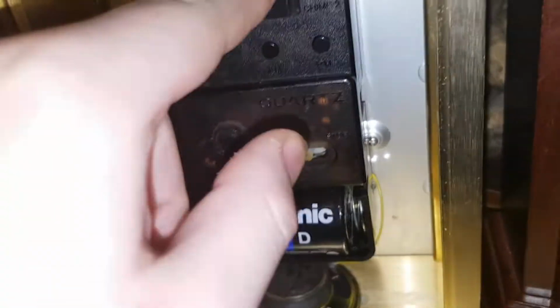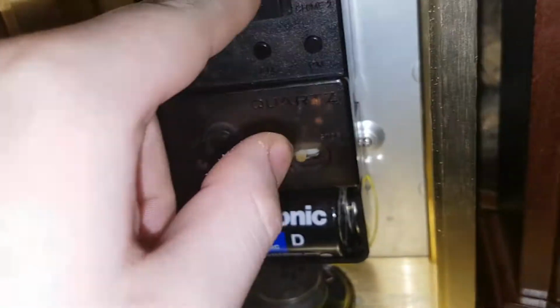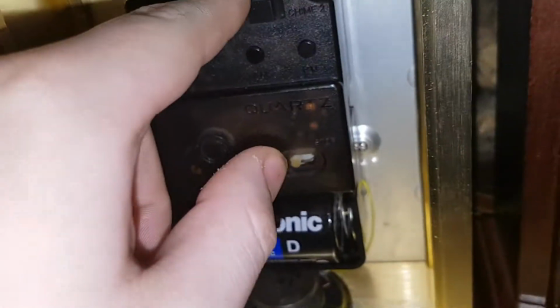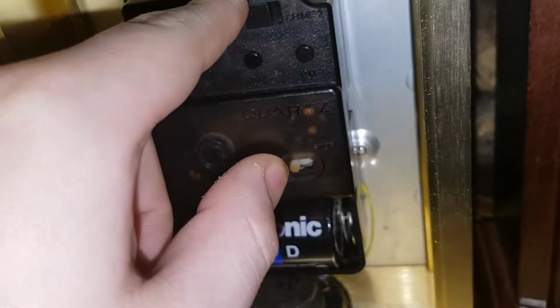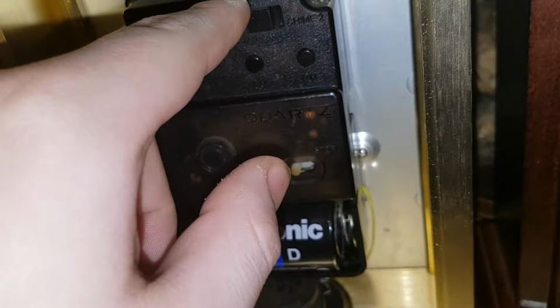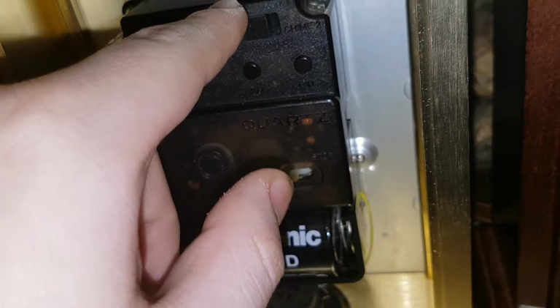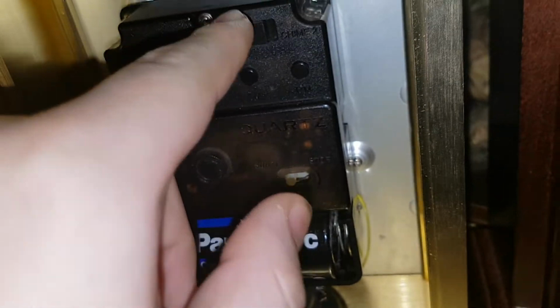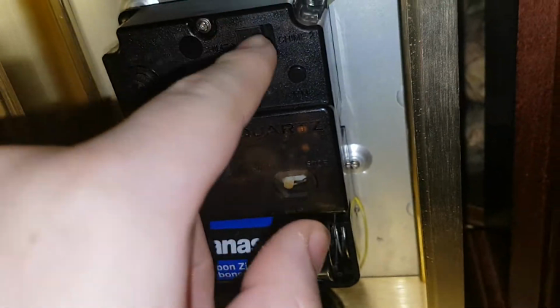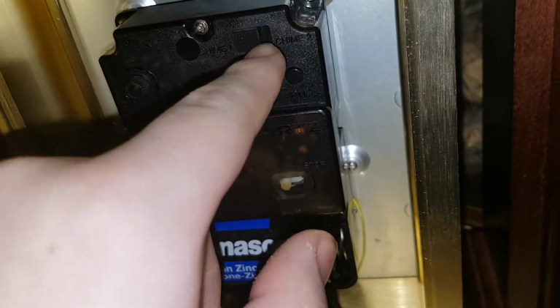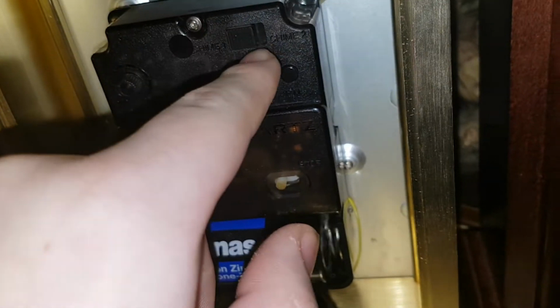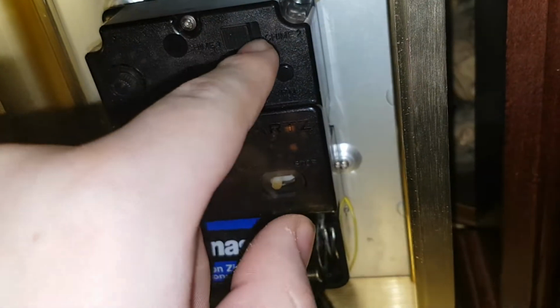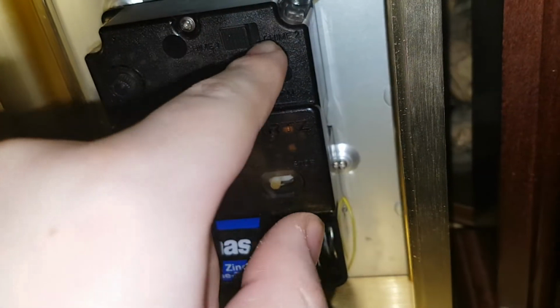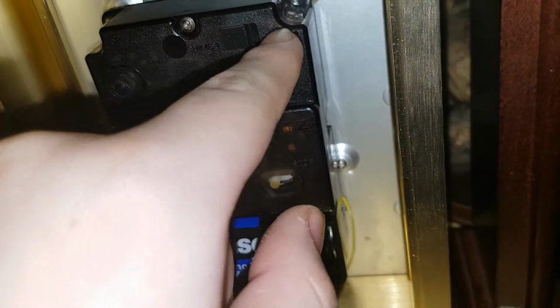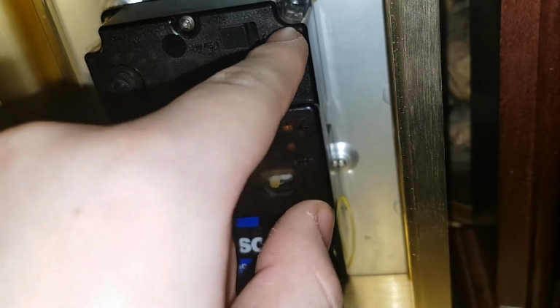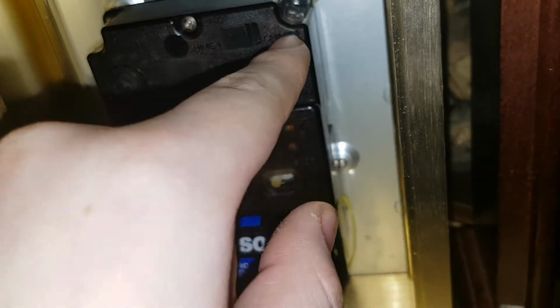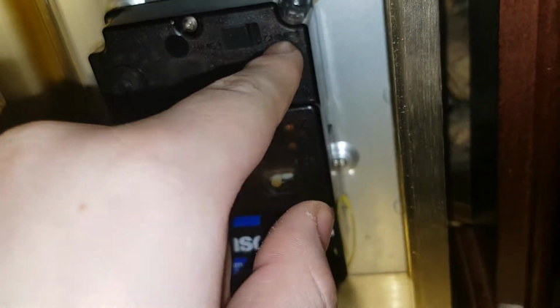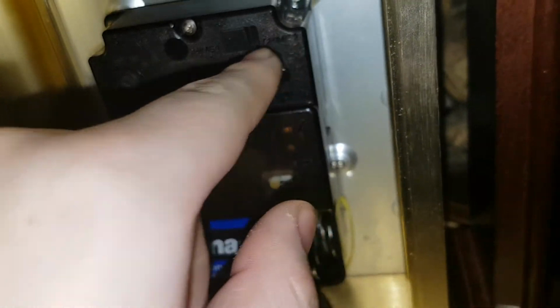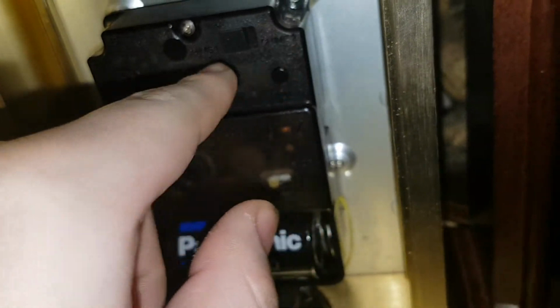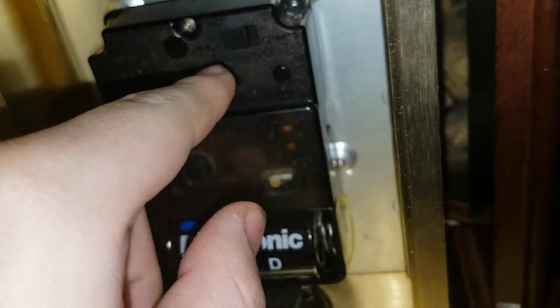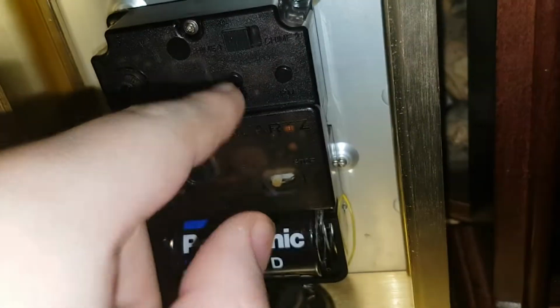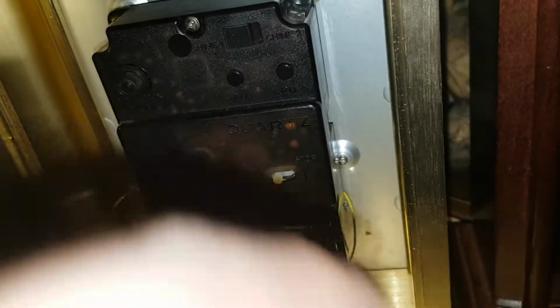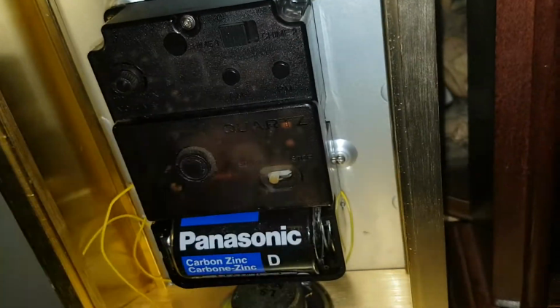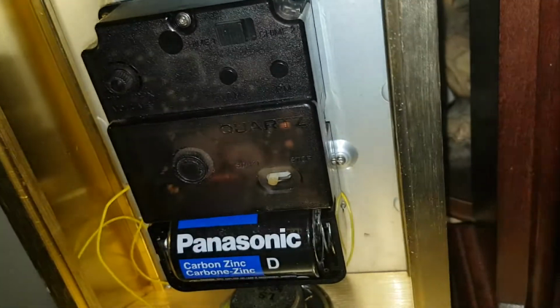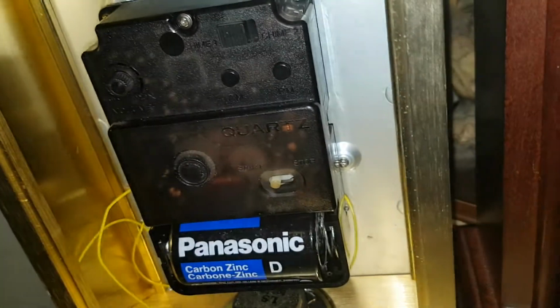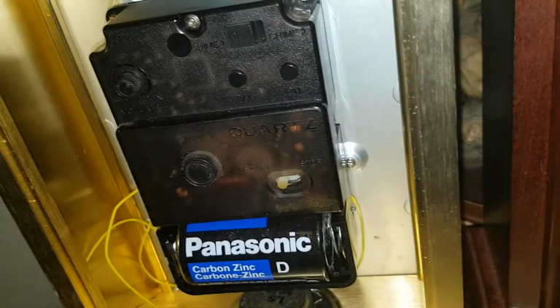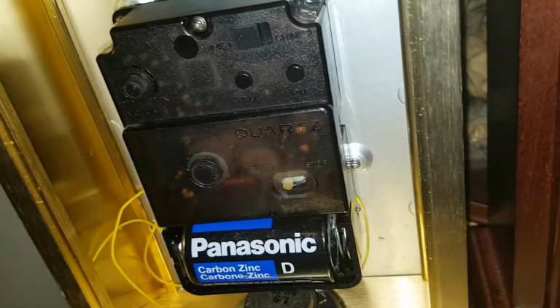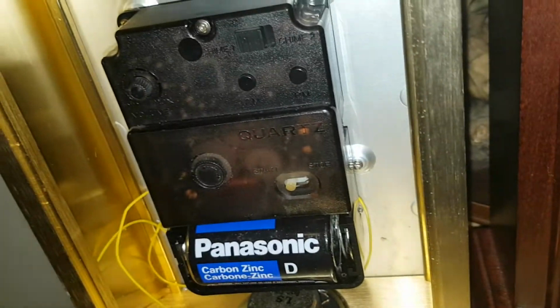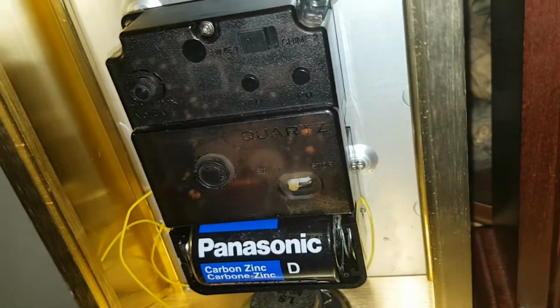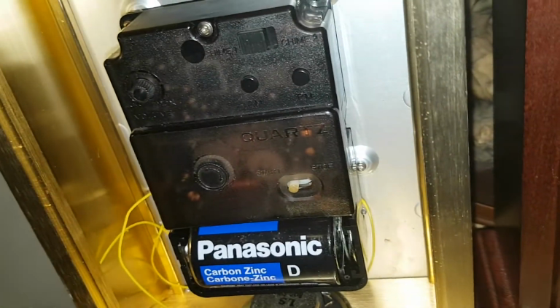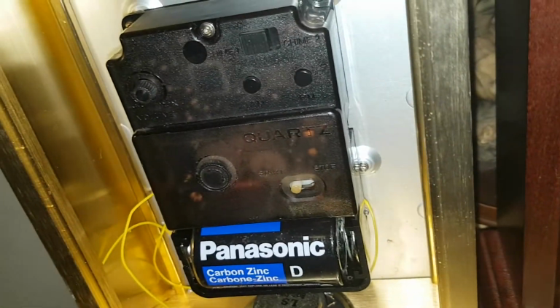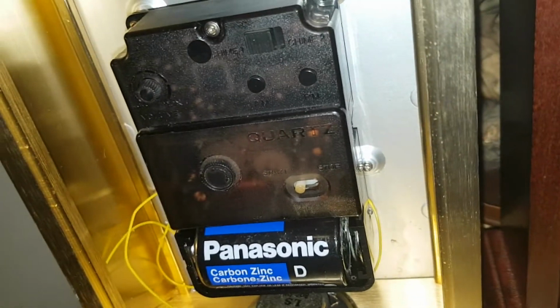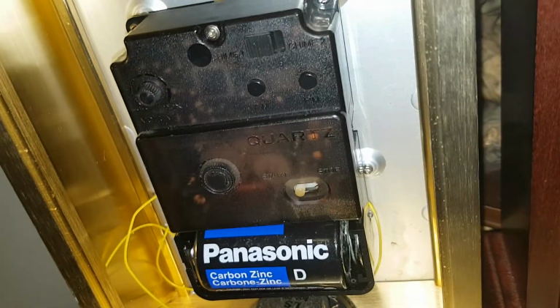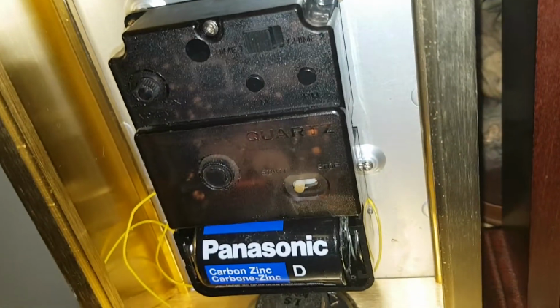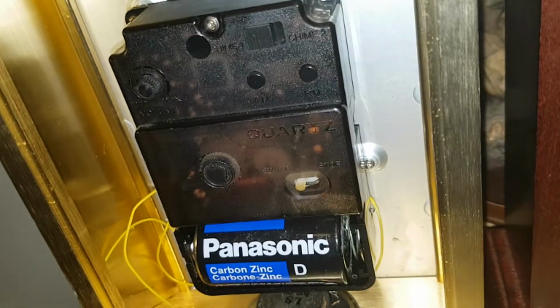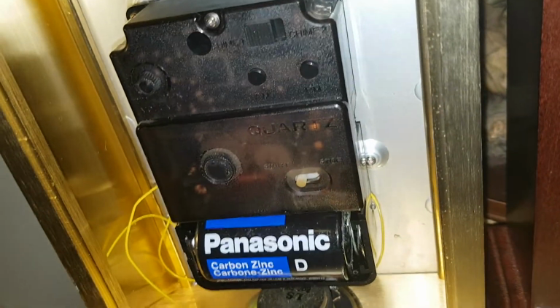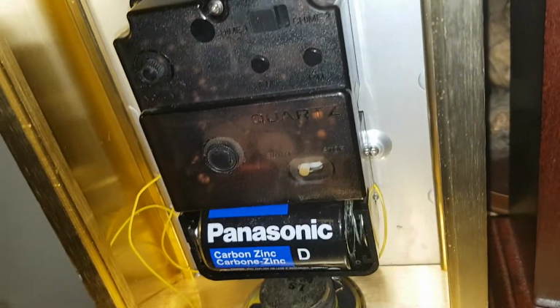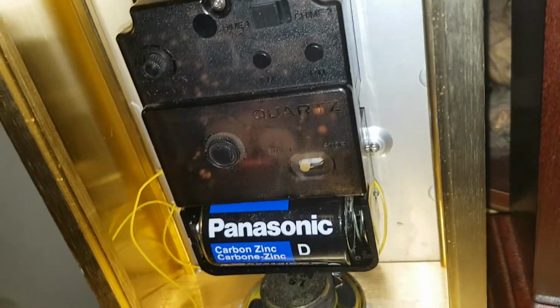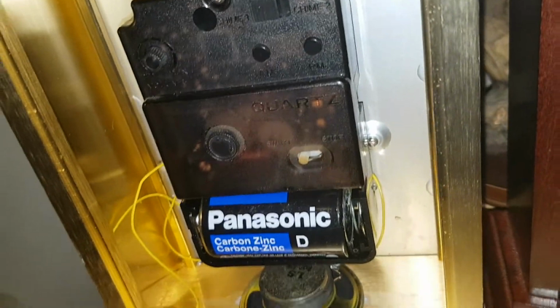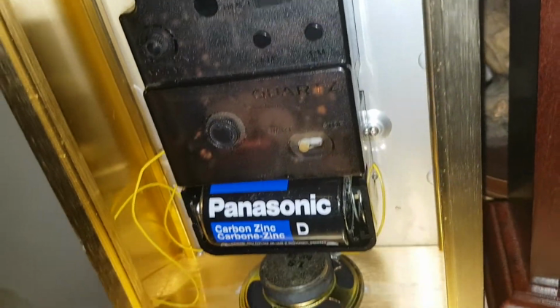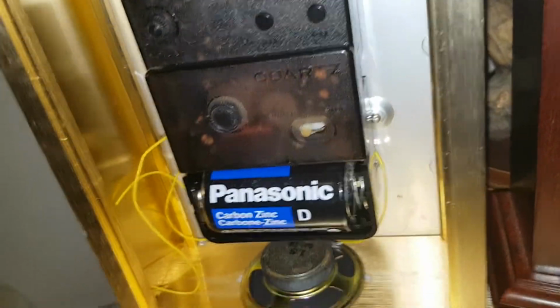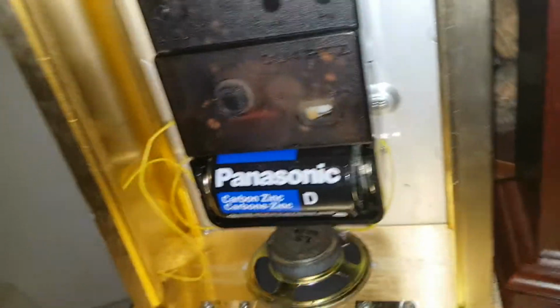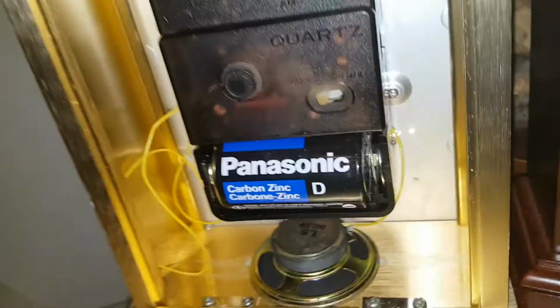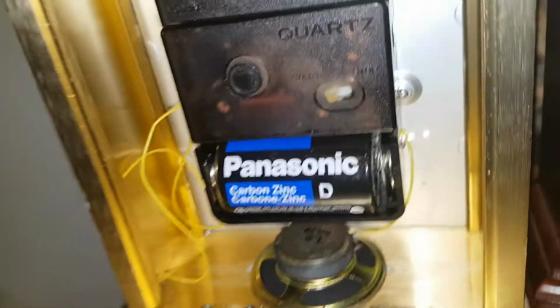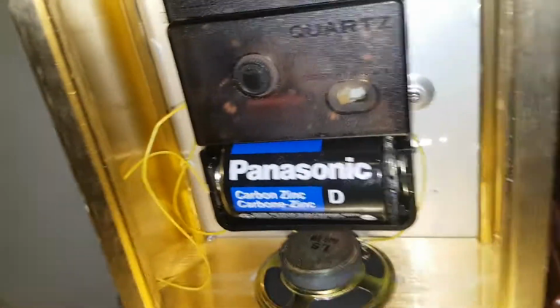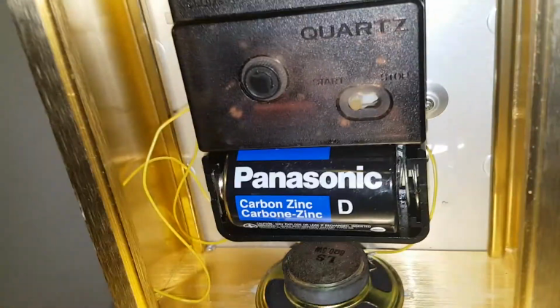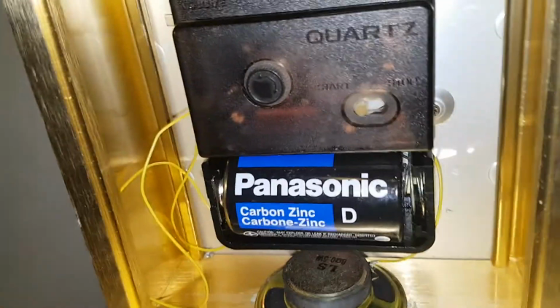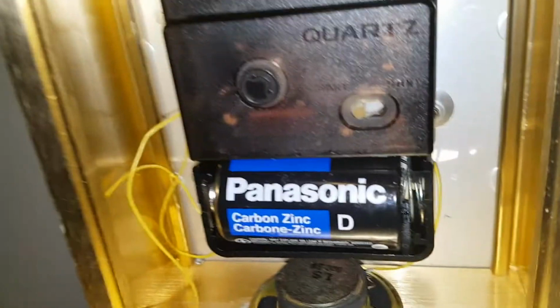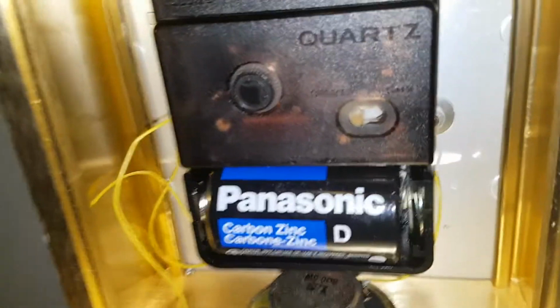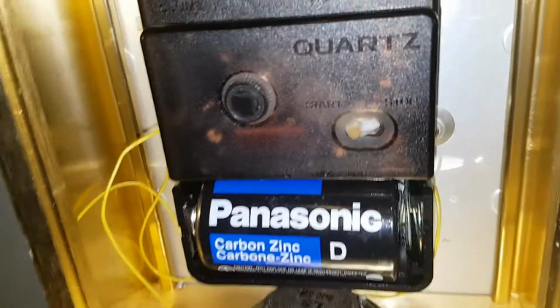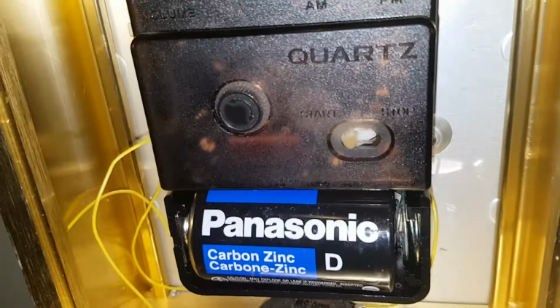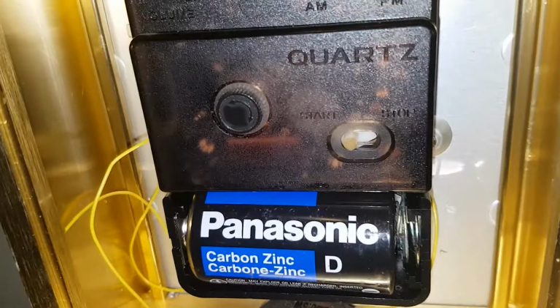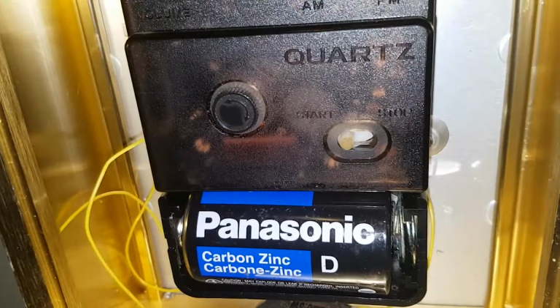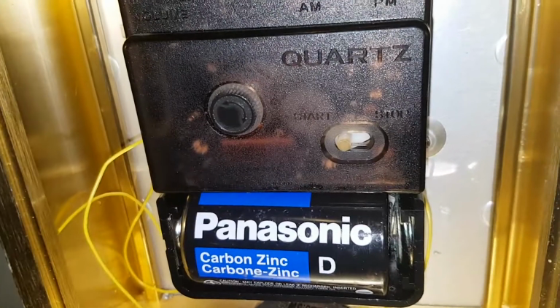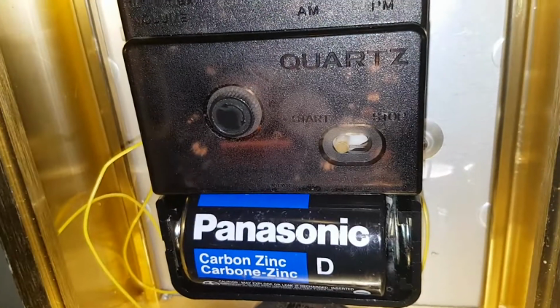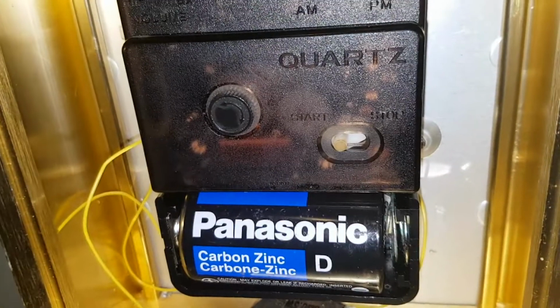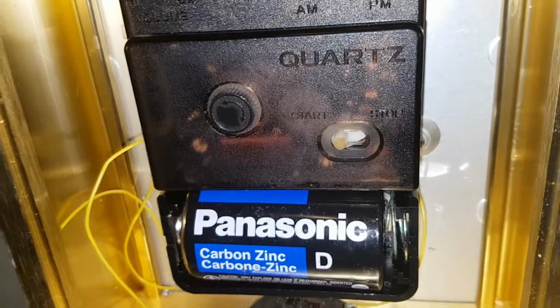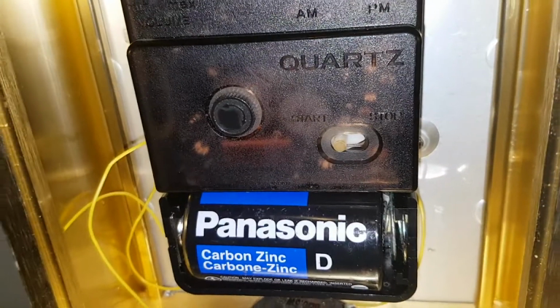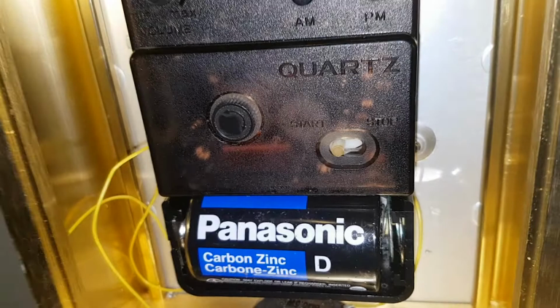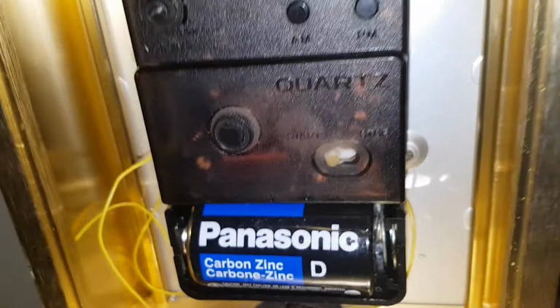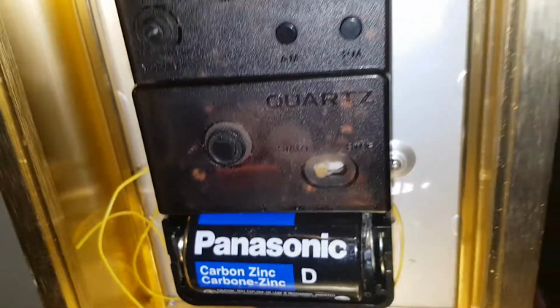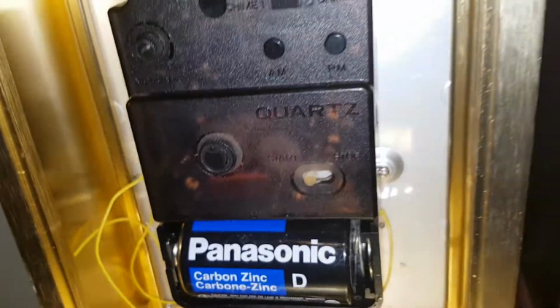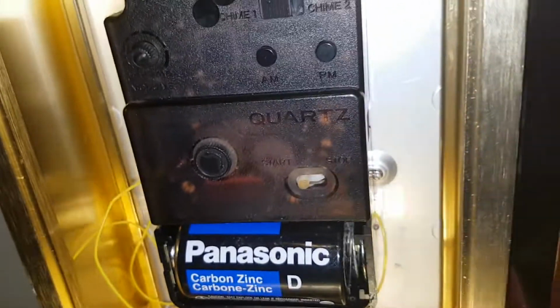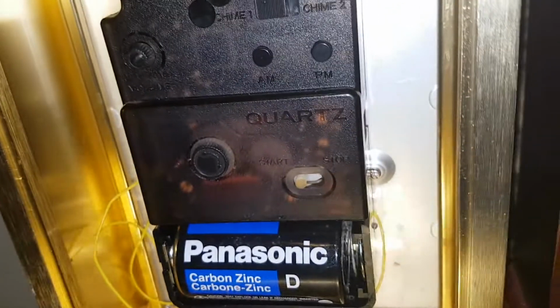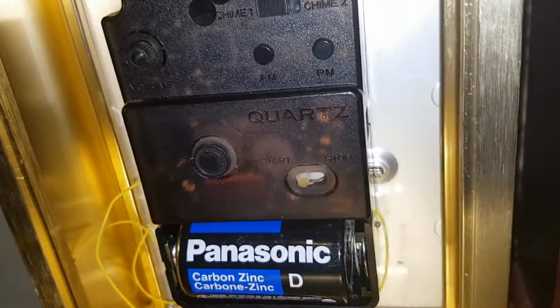It has two chimes — it has Westminster and Whittington. It's on Westminster right now. You can kind of see the transparent work.